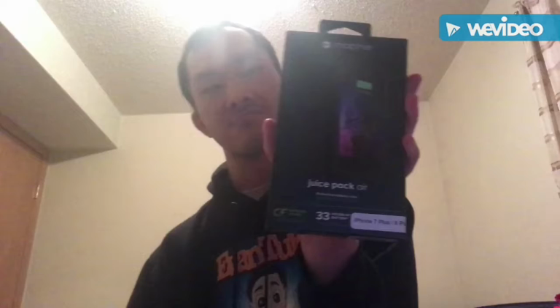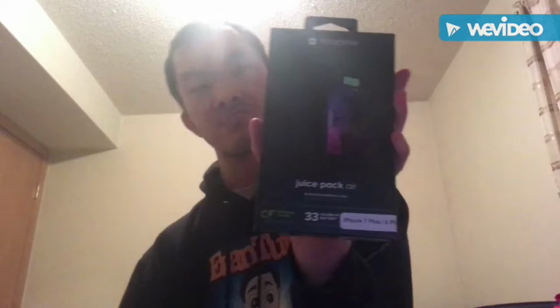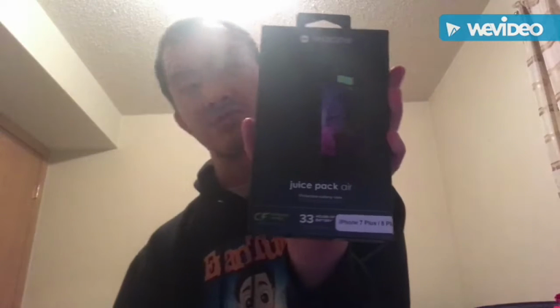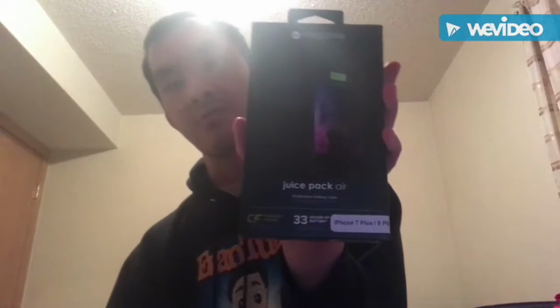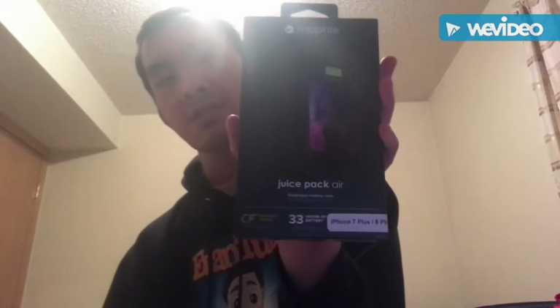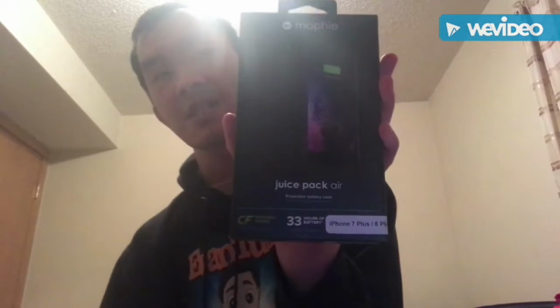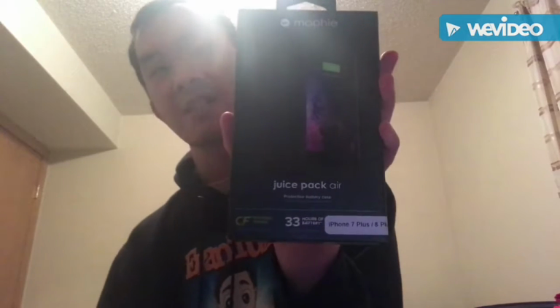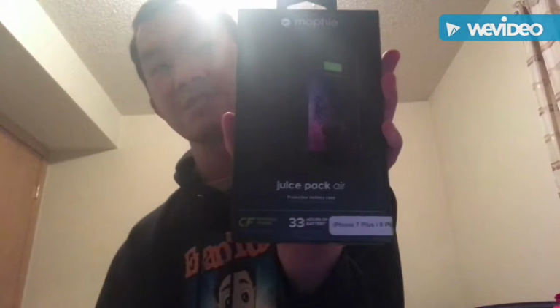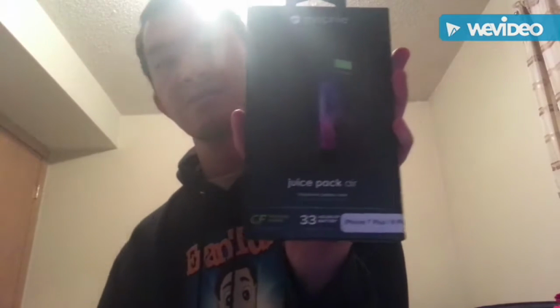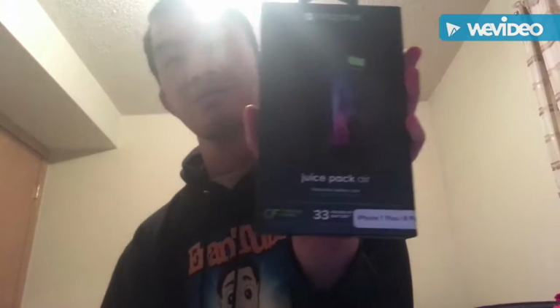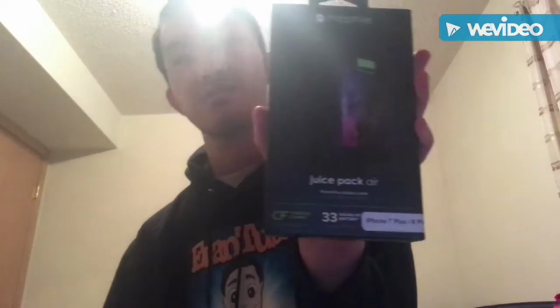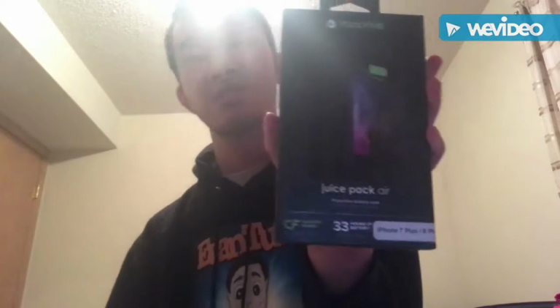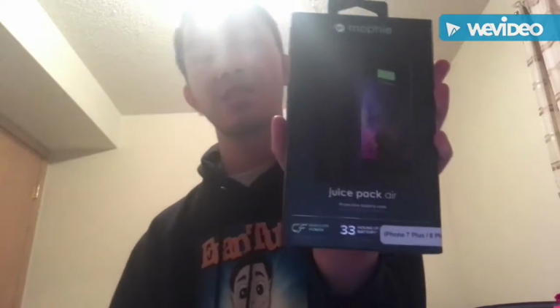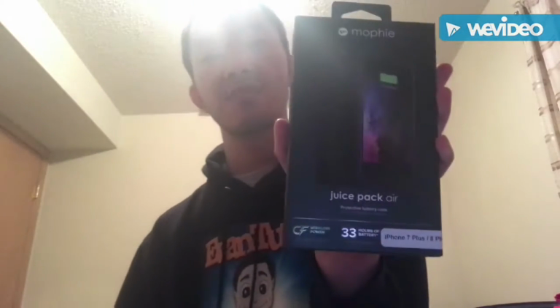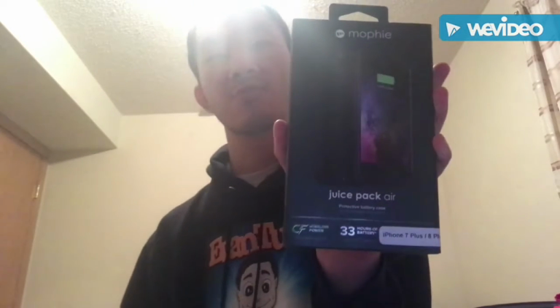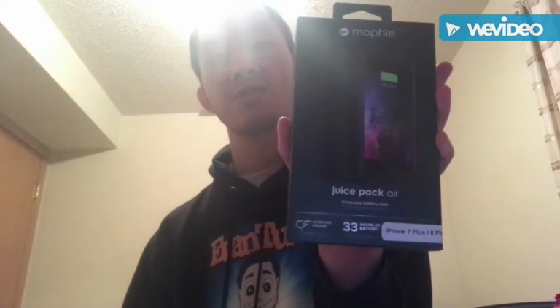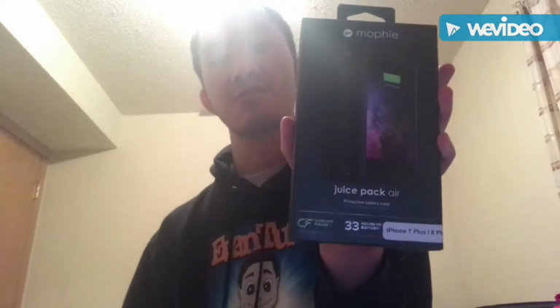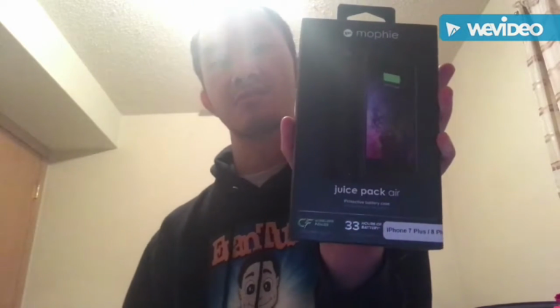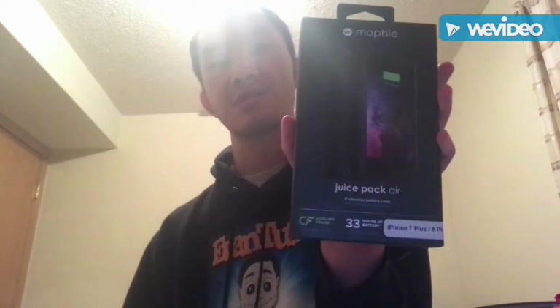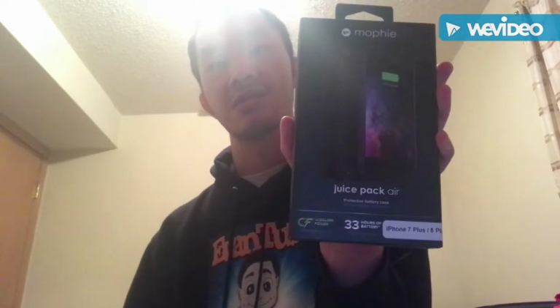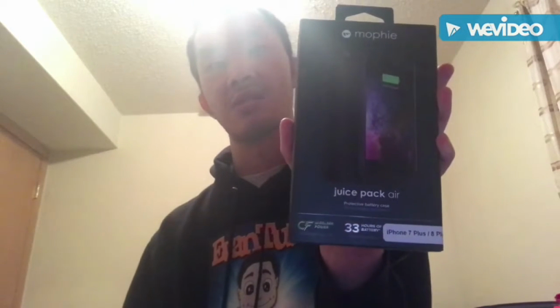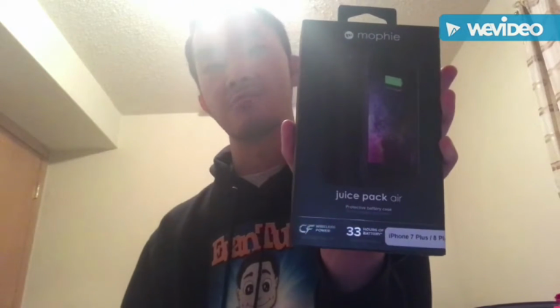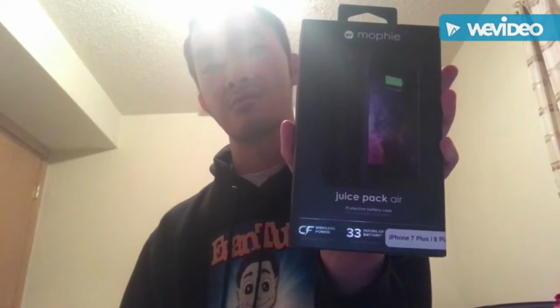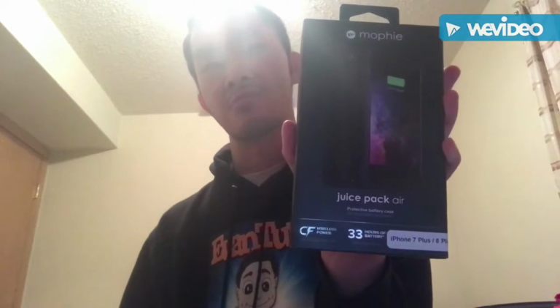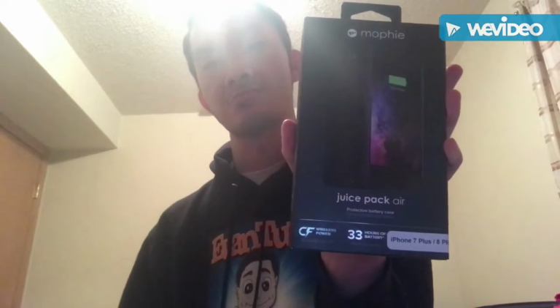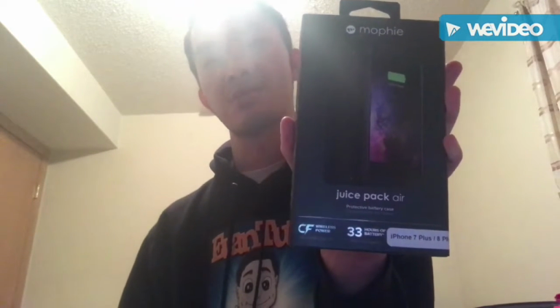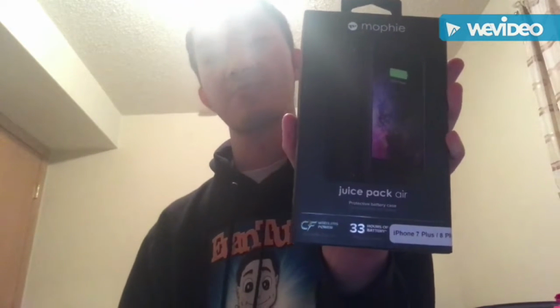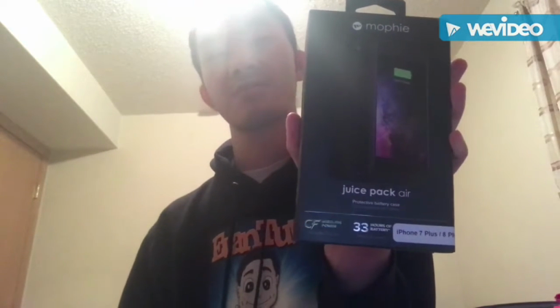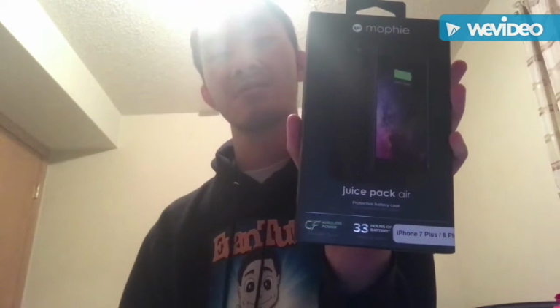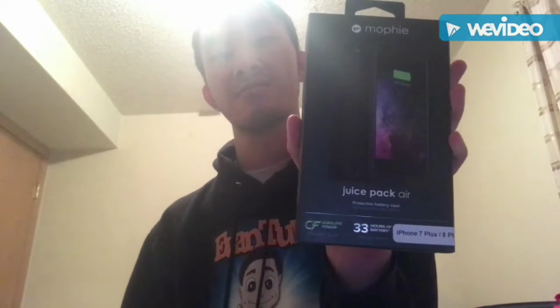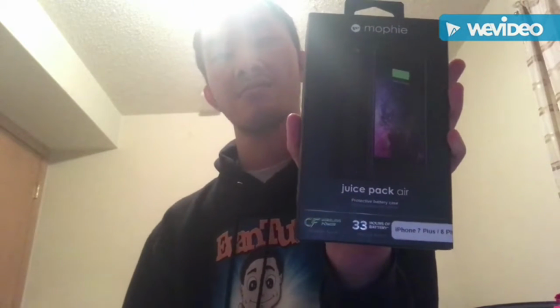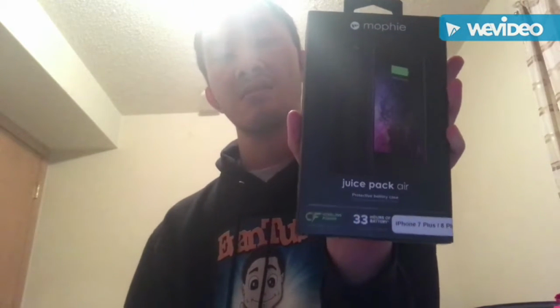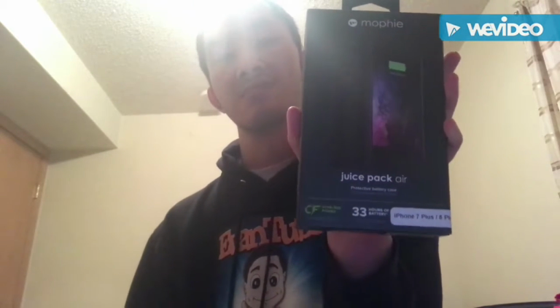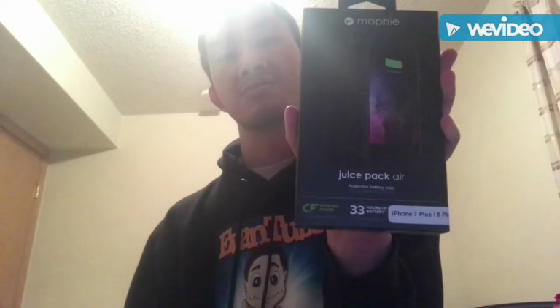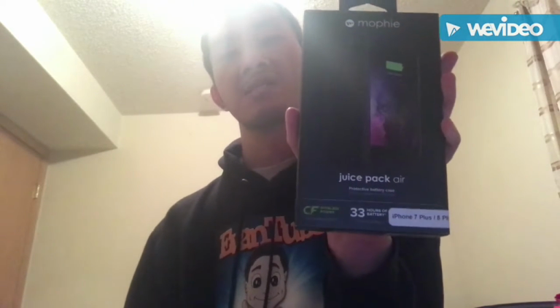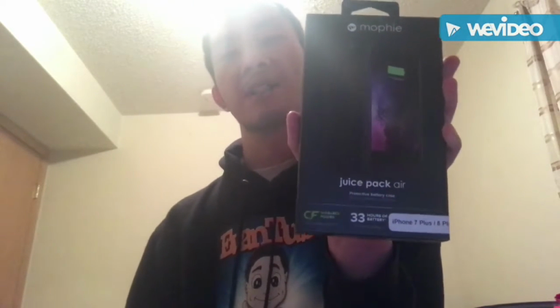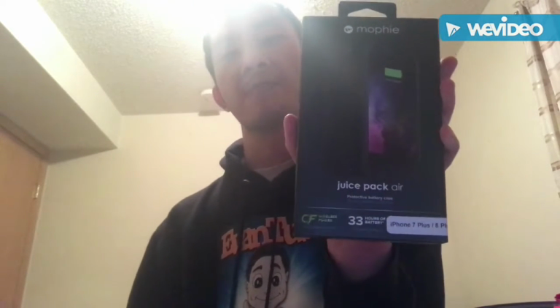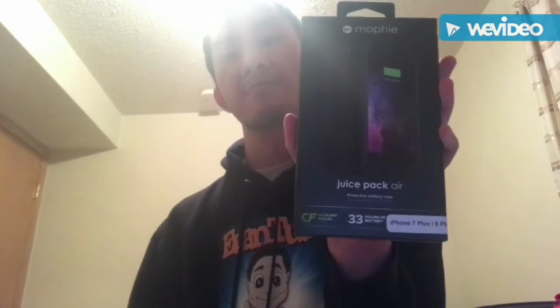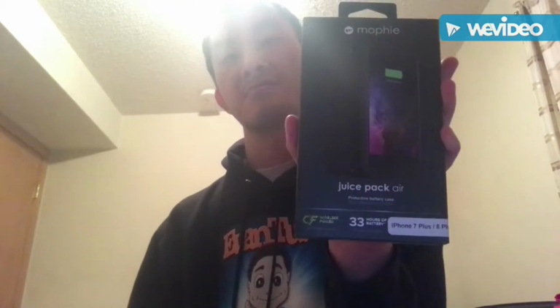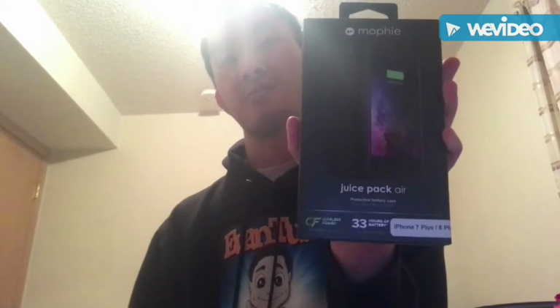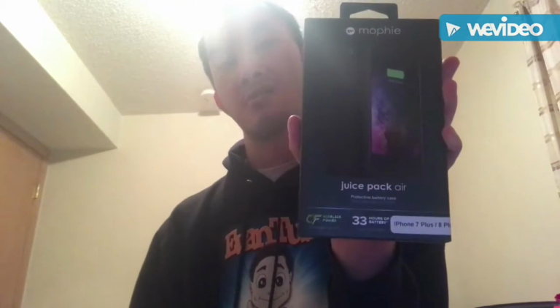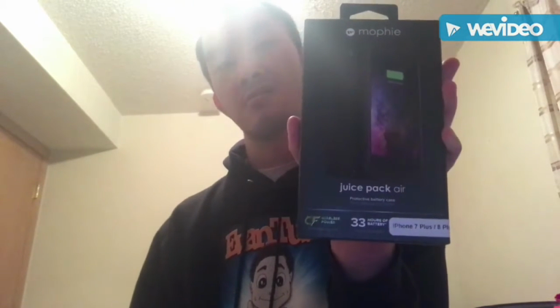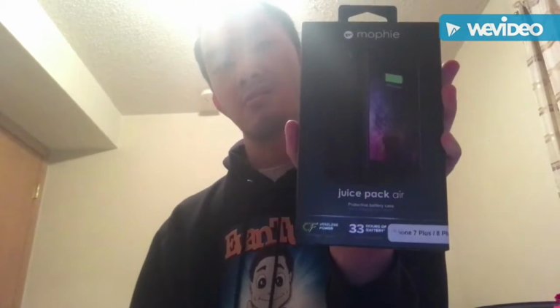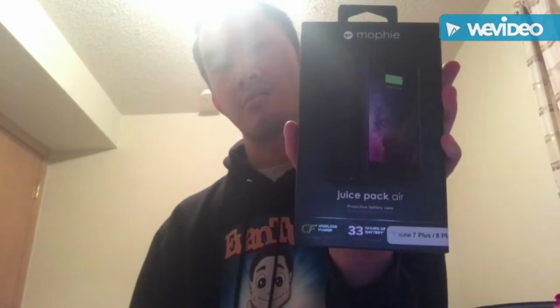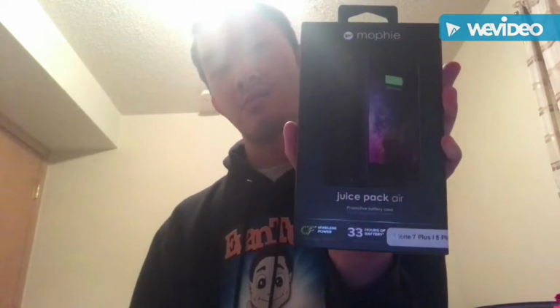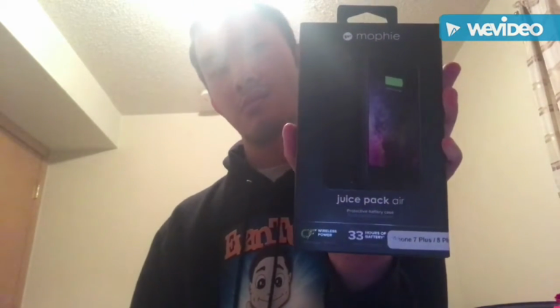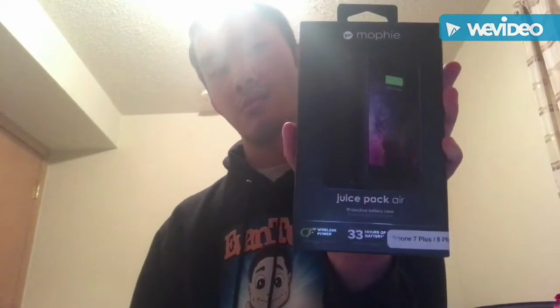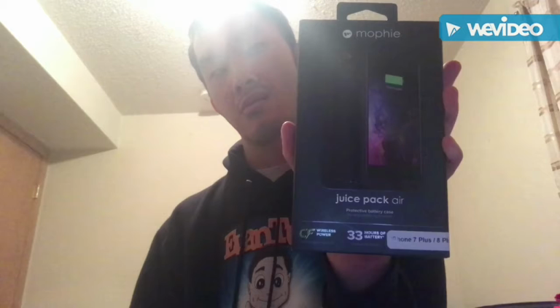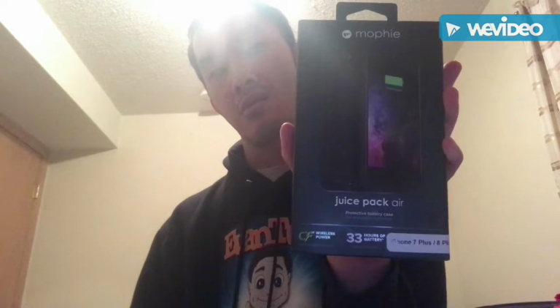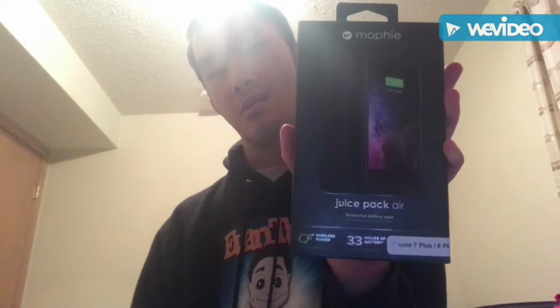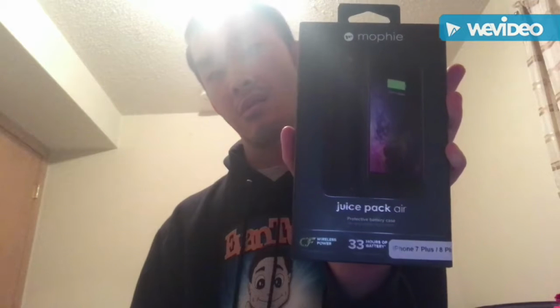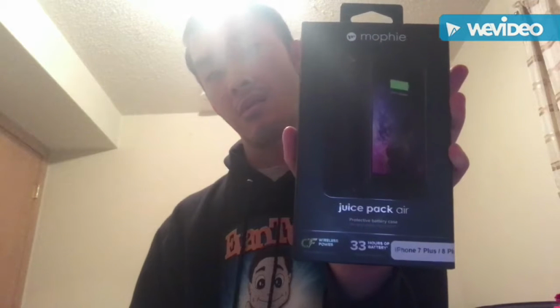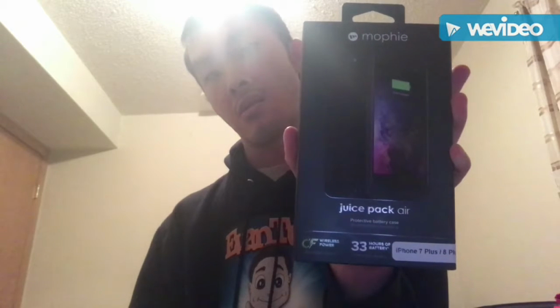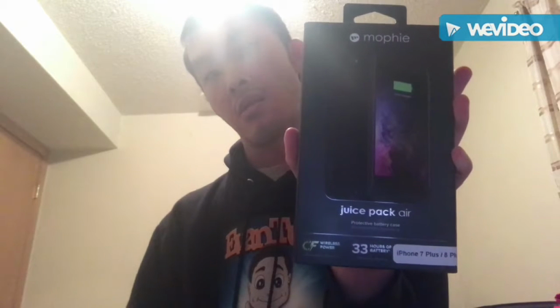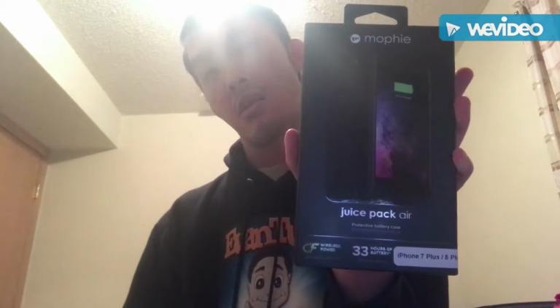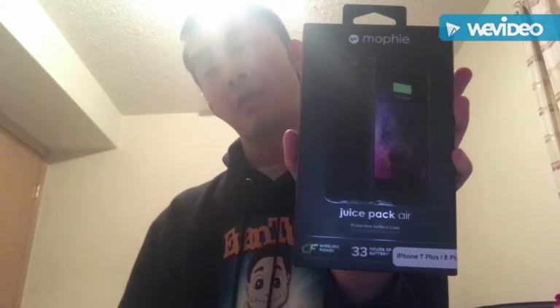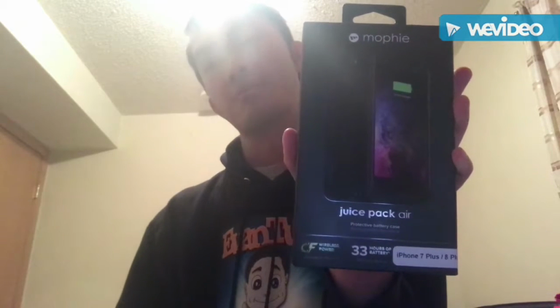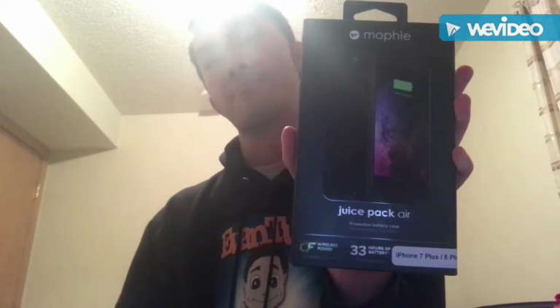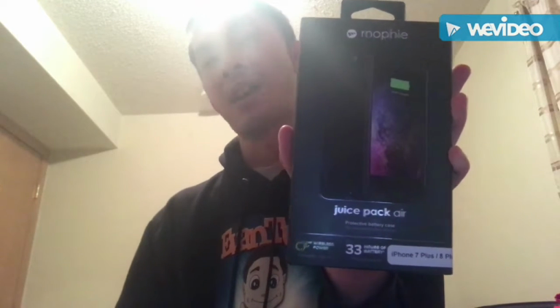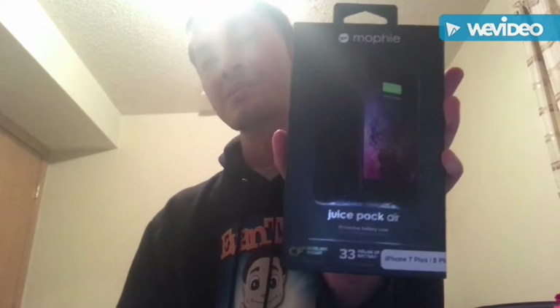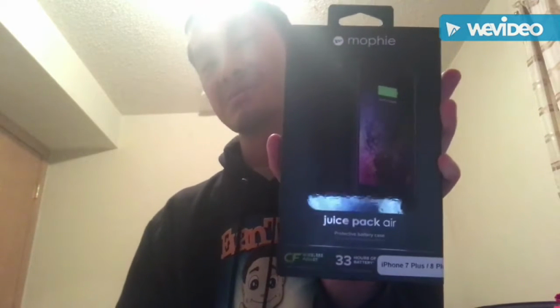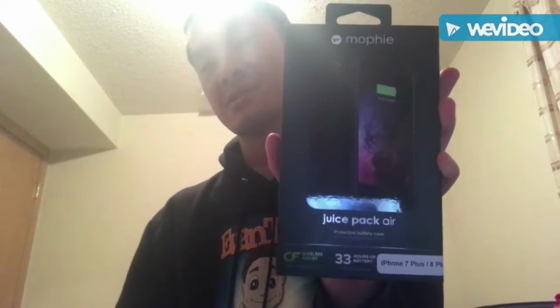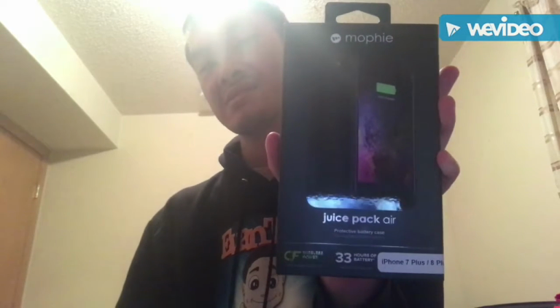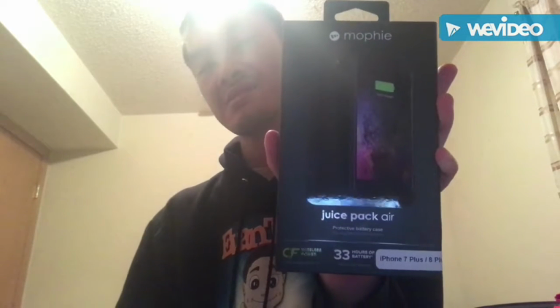Okay guys, today I'm going to unbox this.